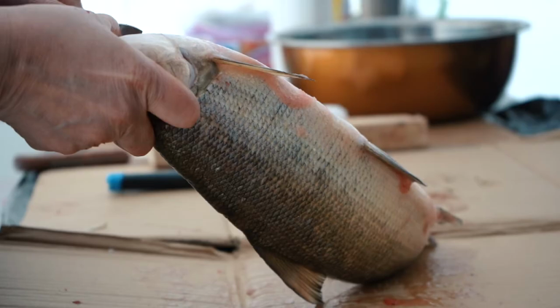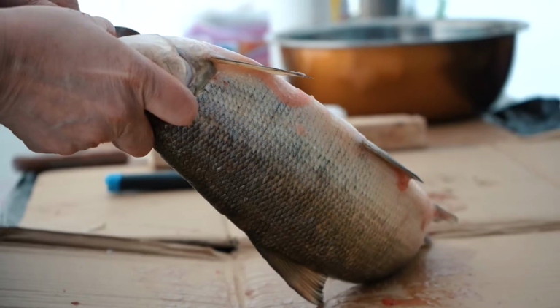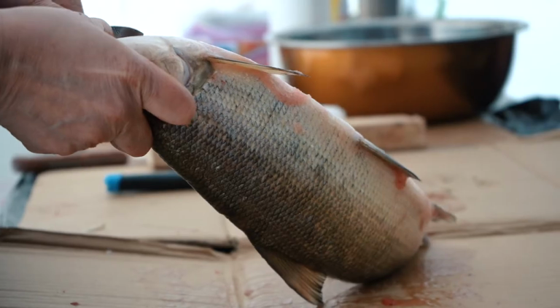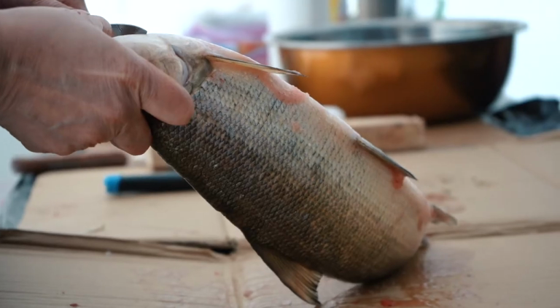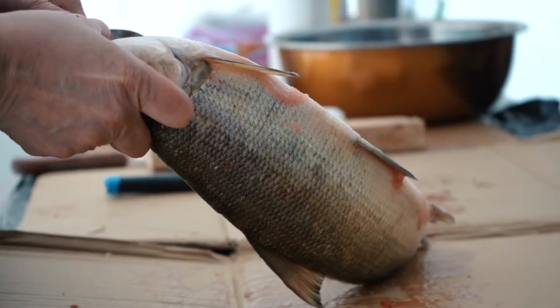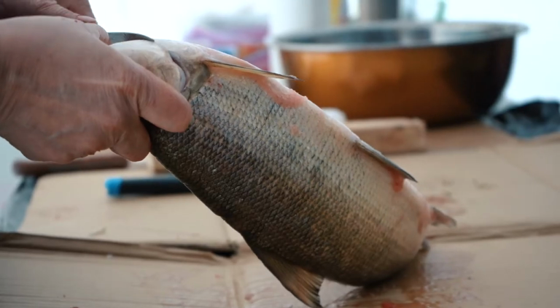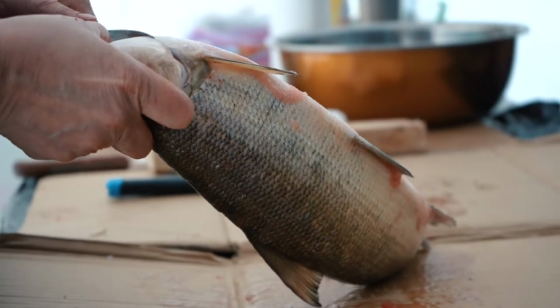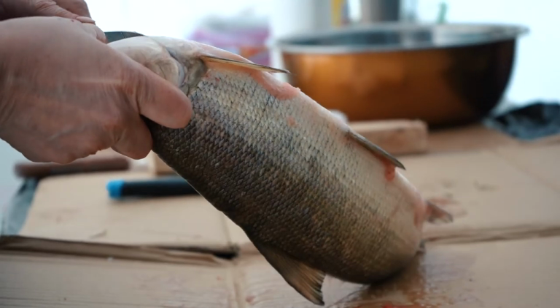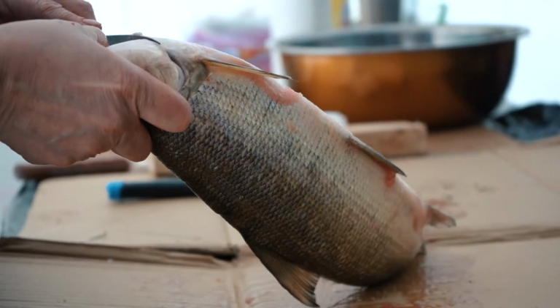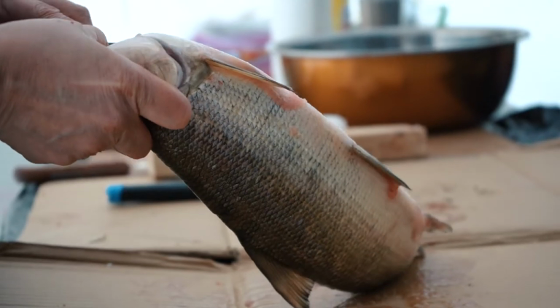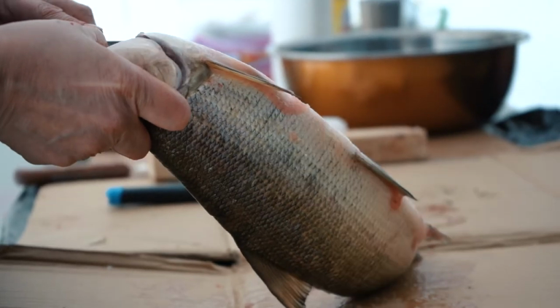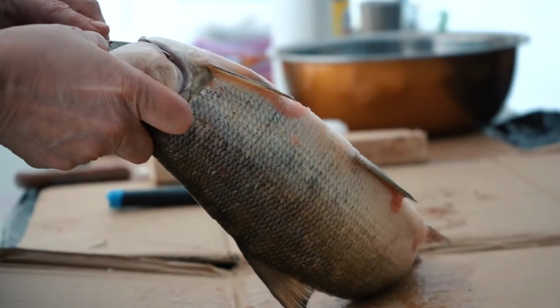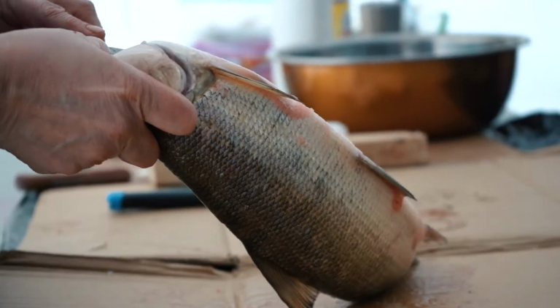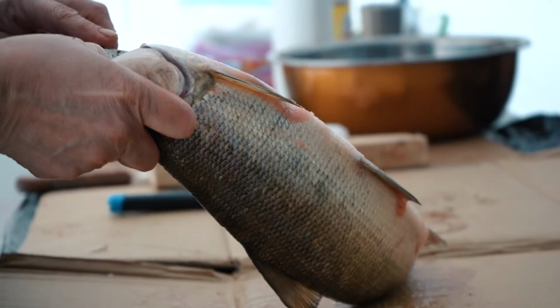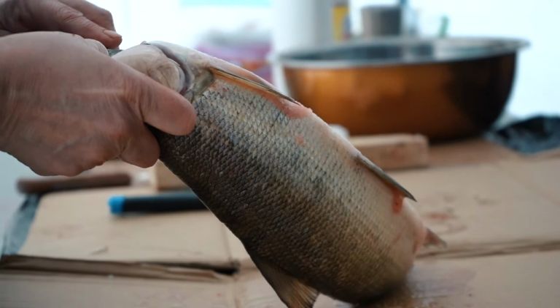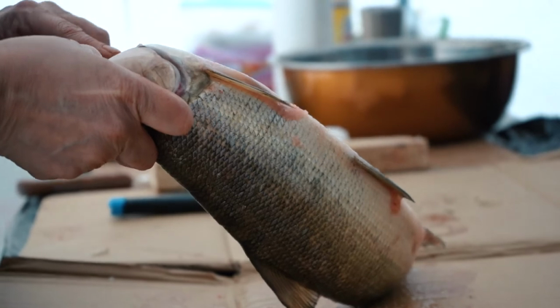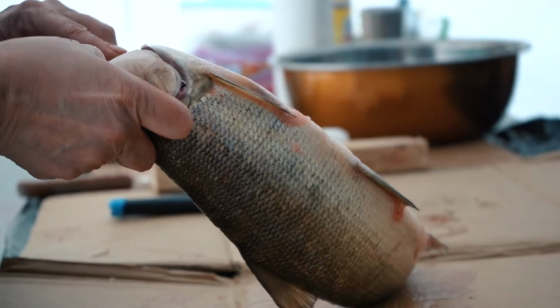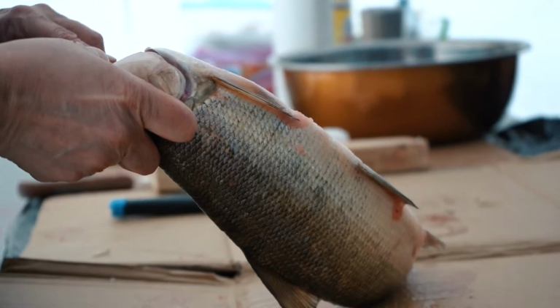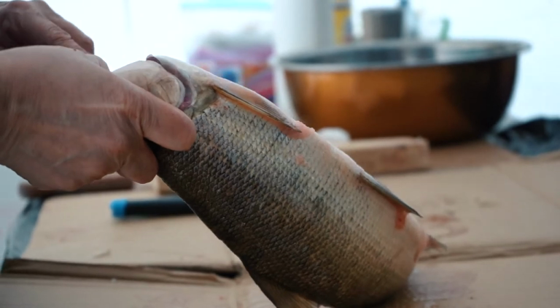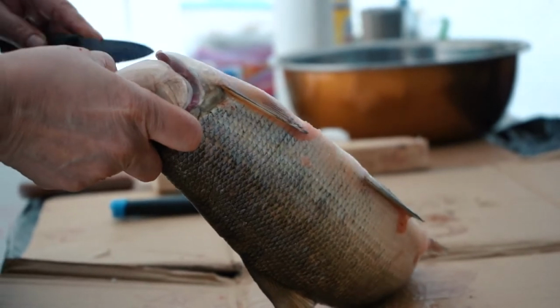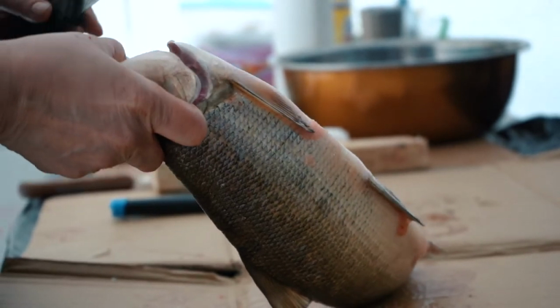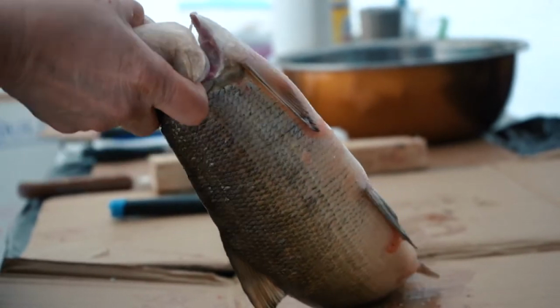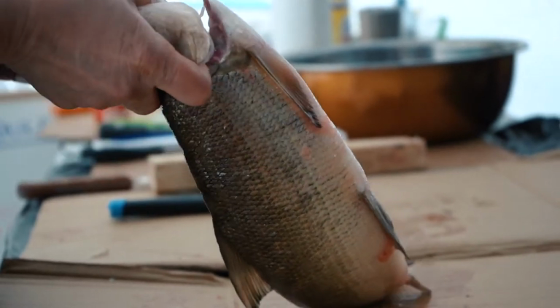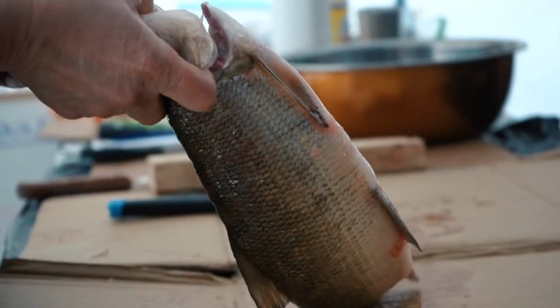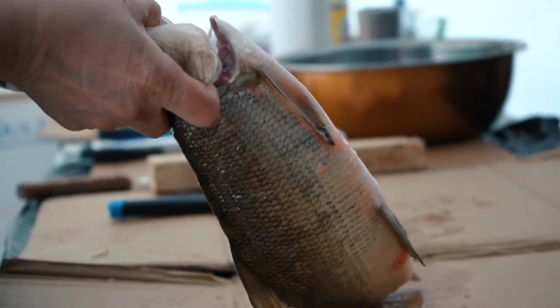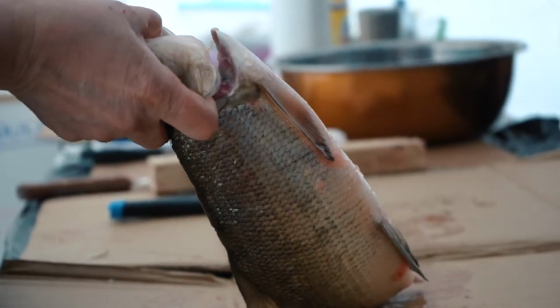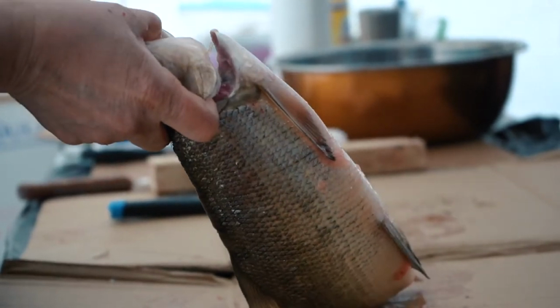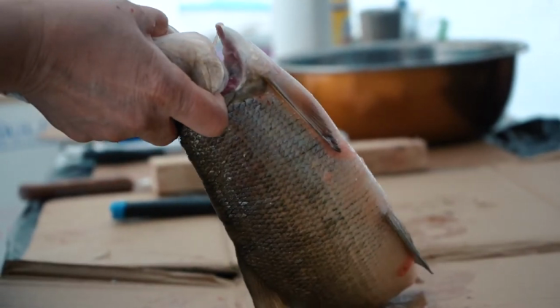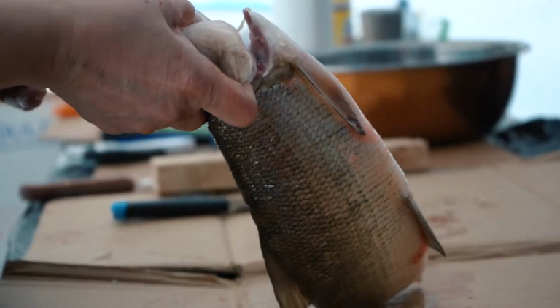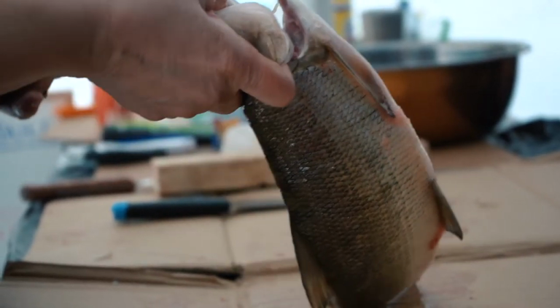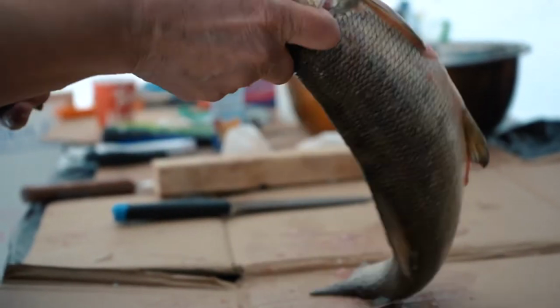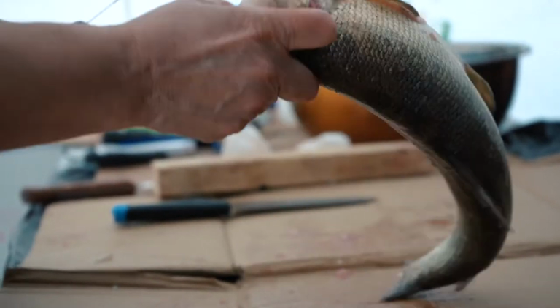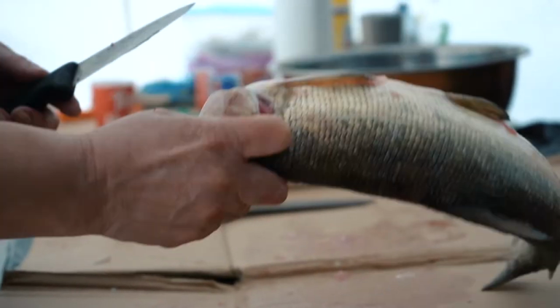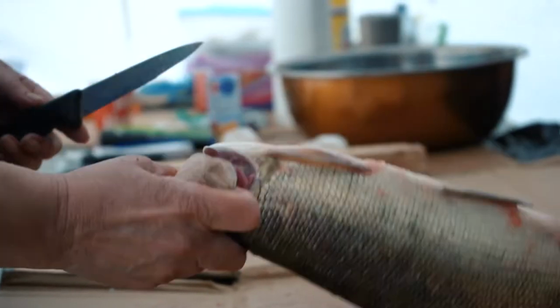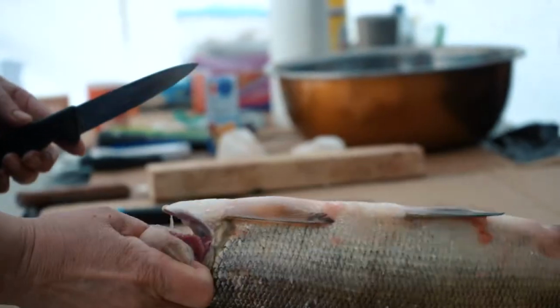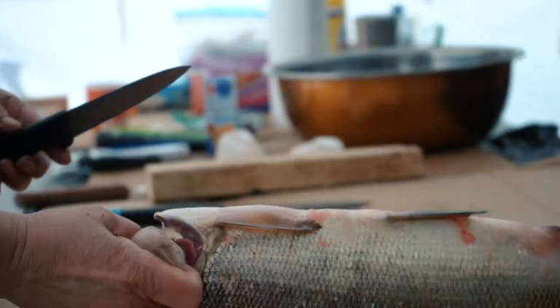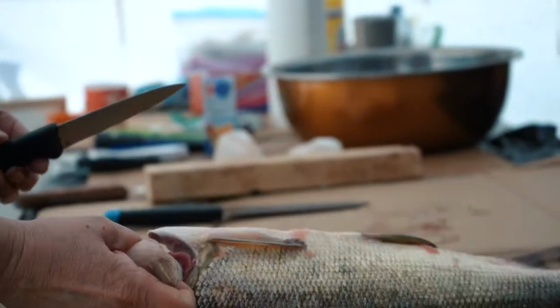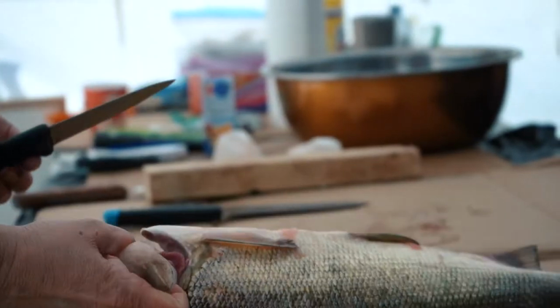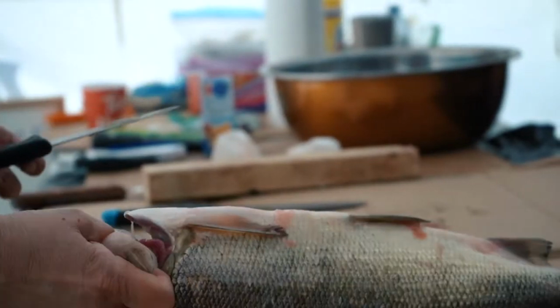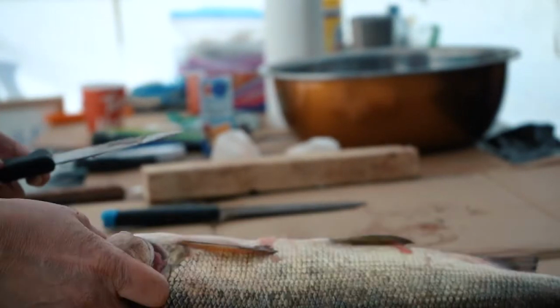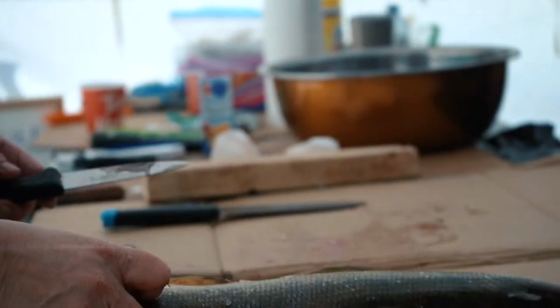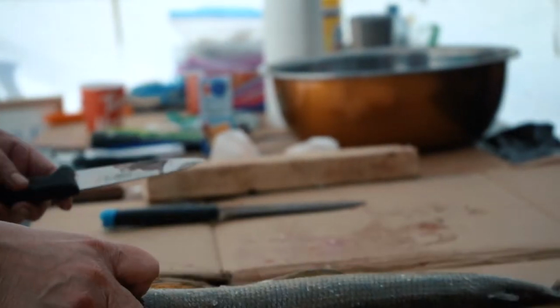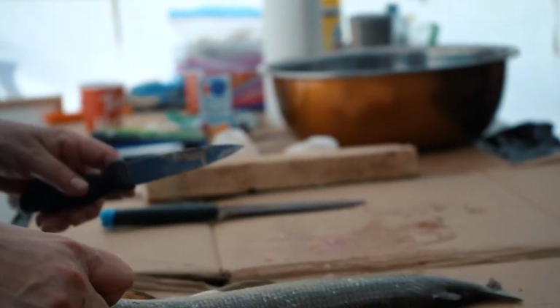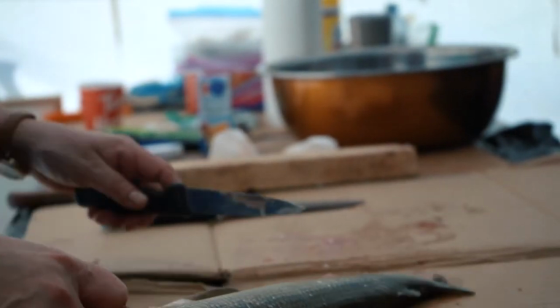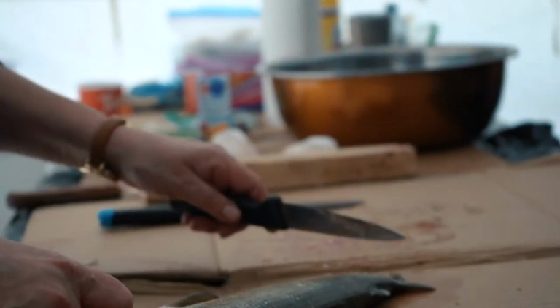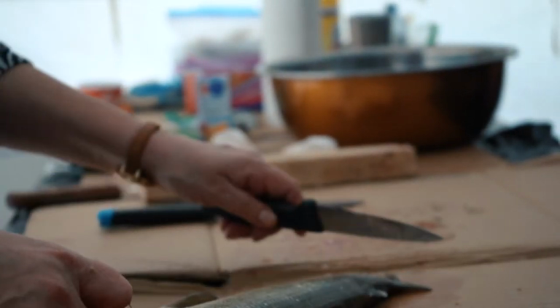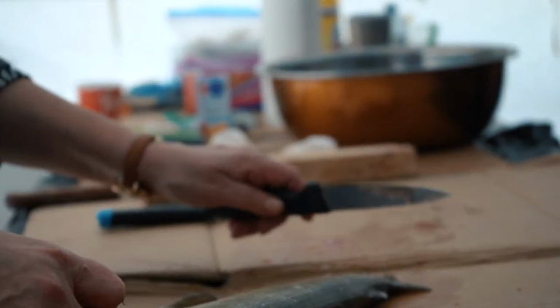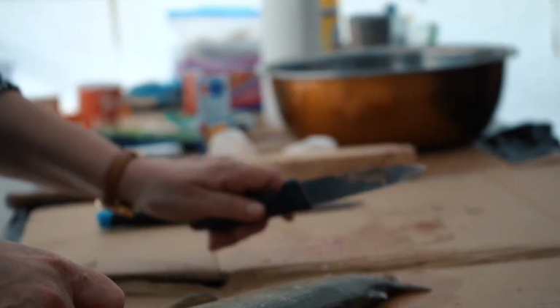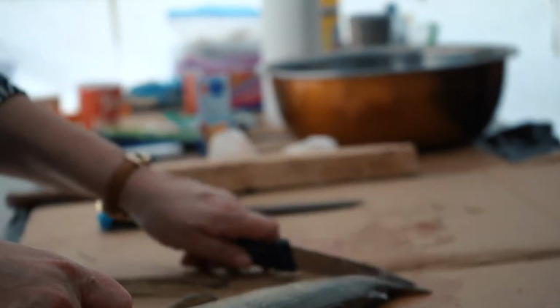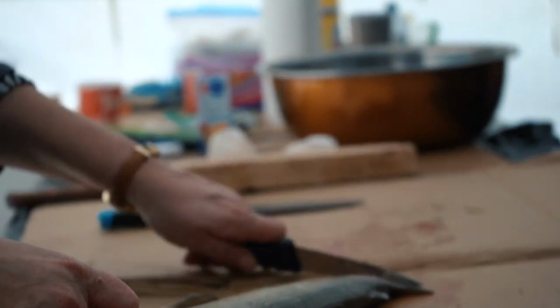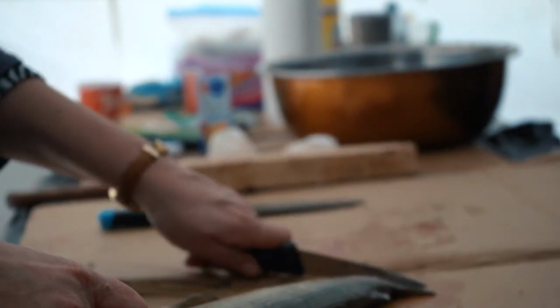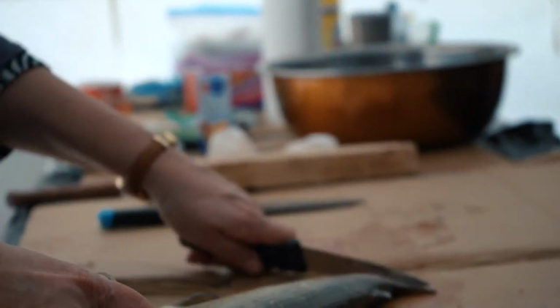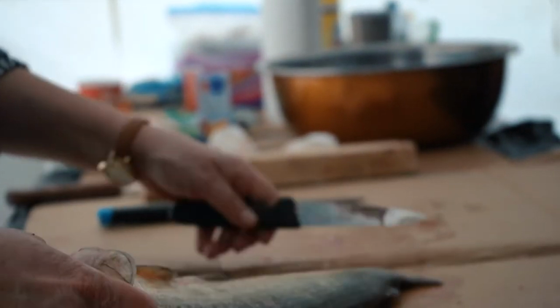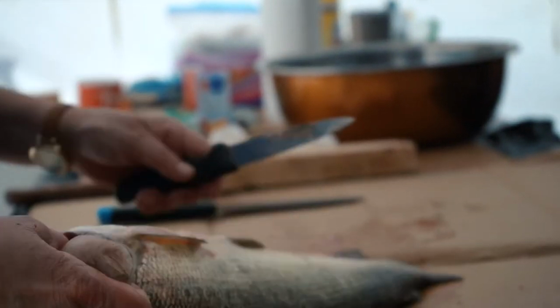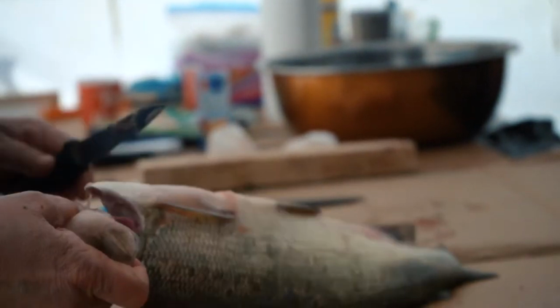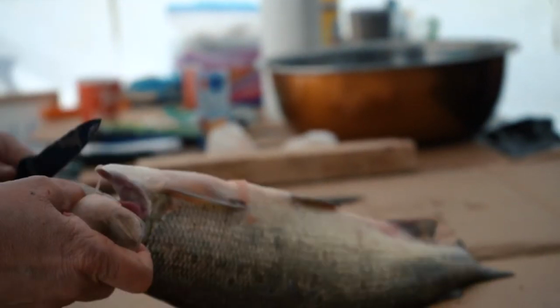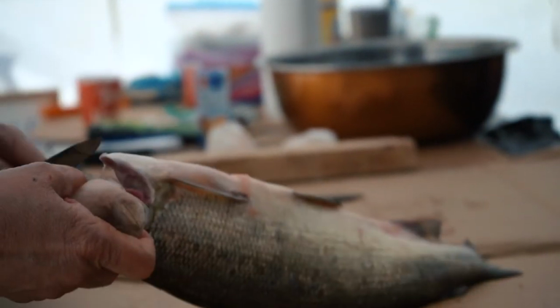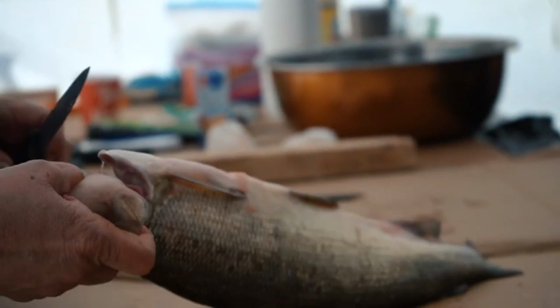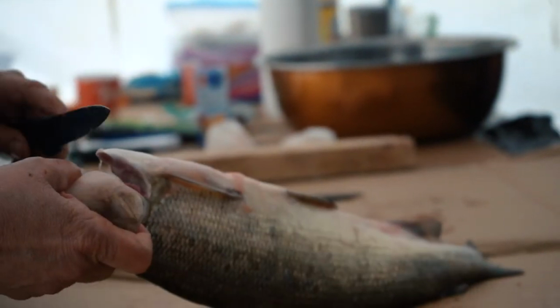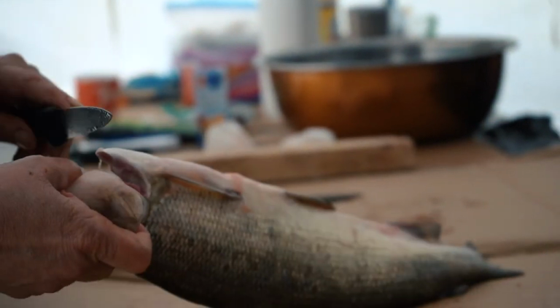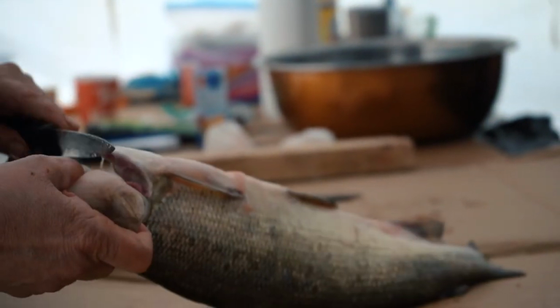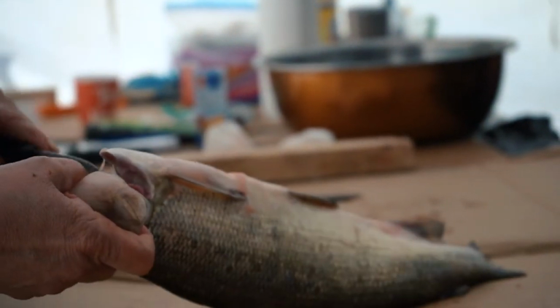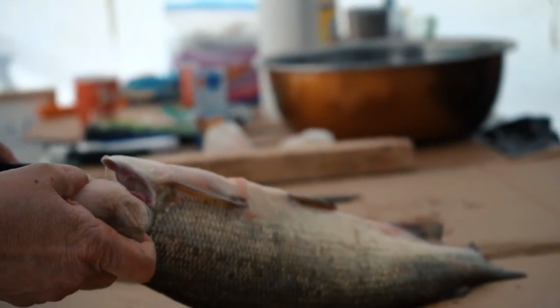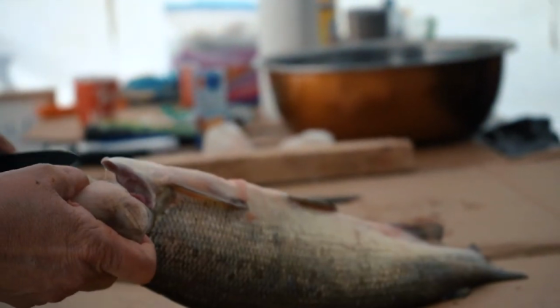Elder Irene Sangris is teaching how to make dry fish. Dry fish keeps fish for a long time.